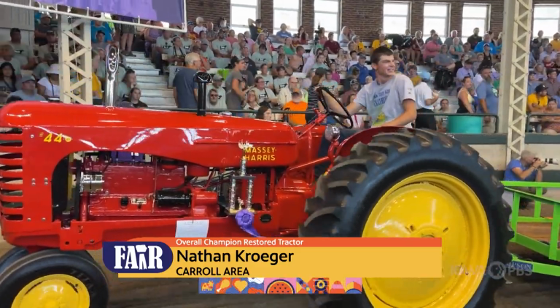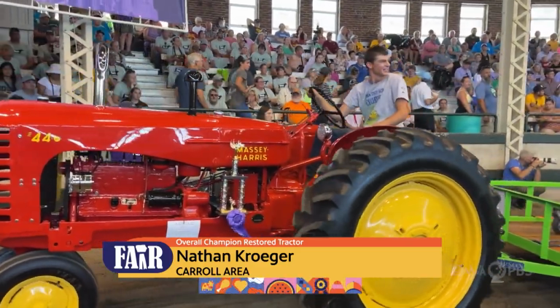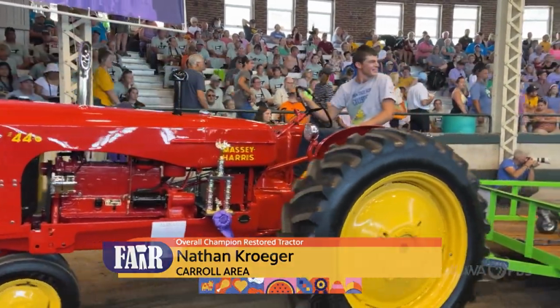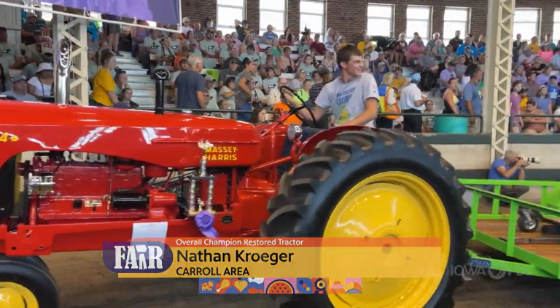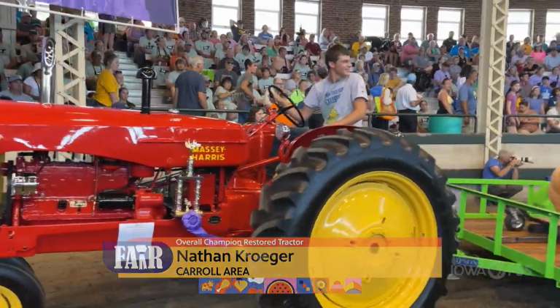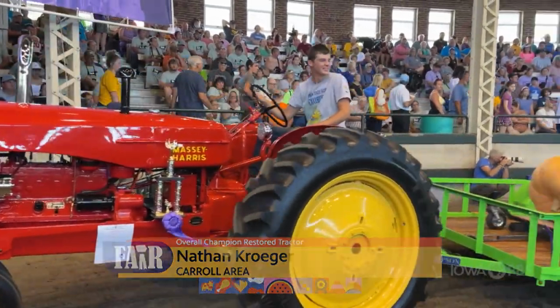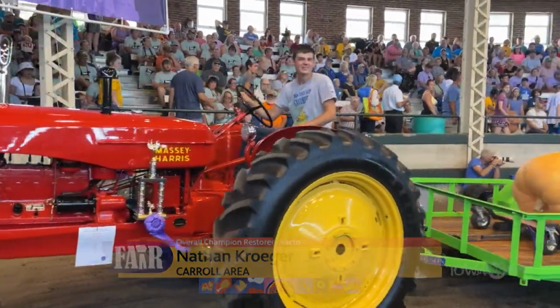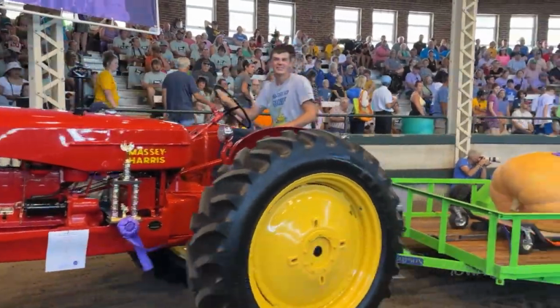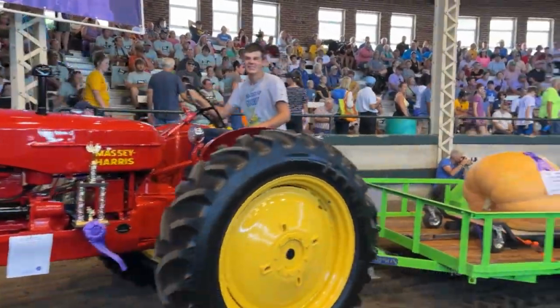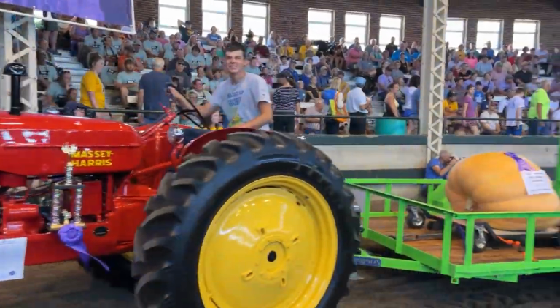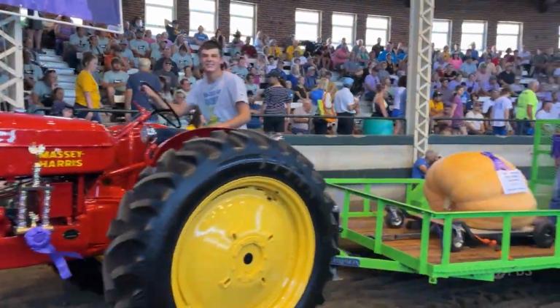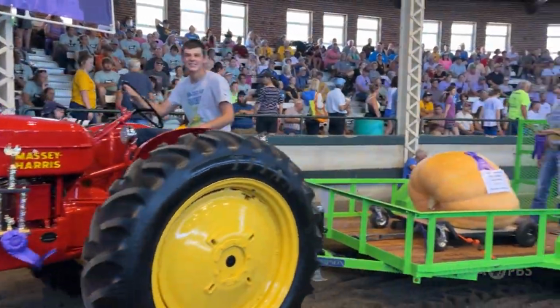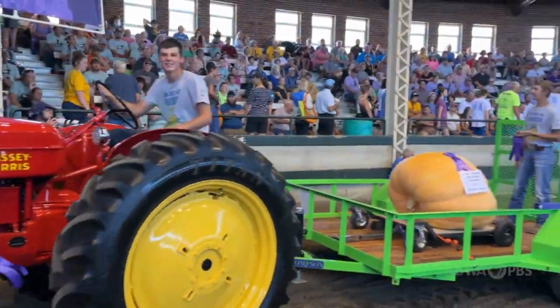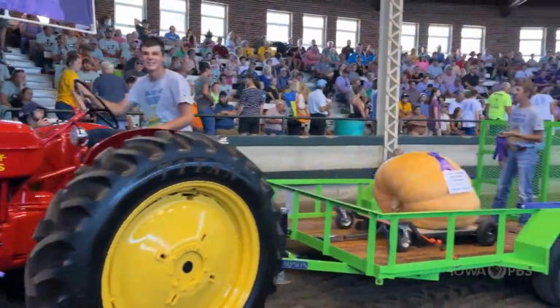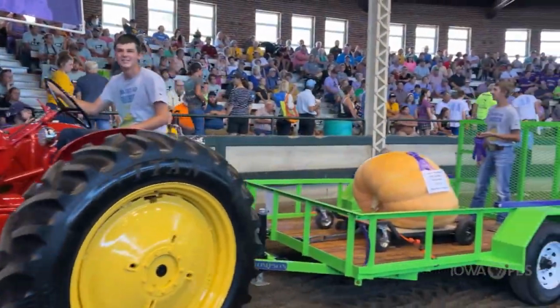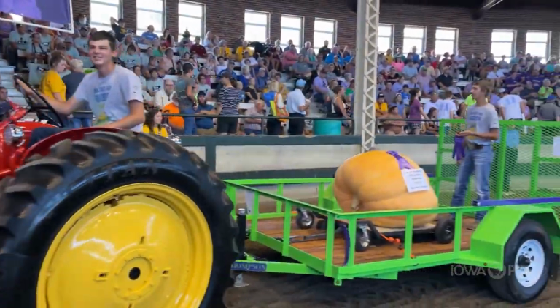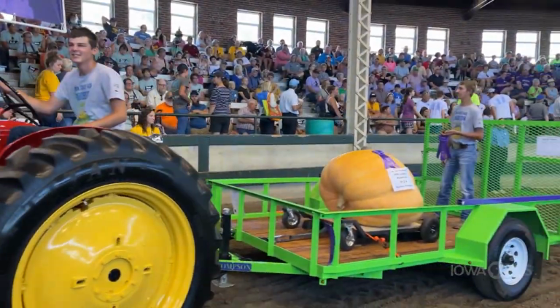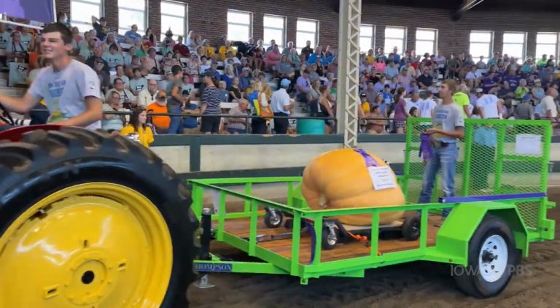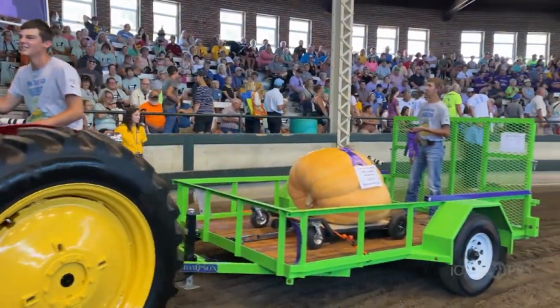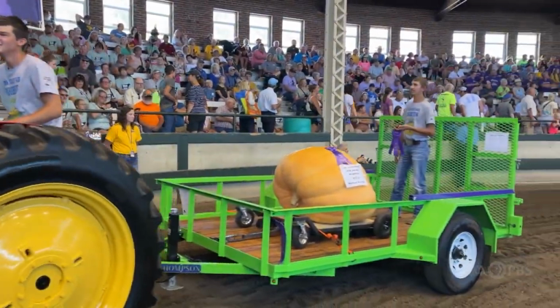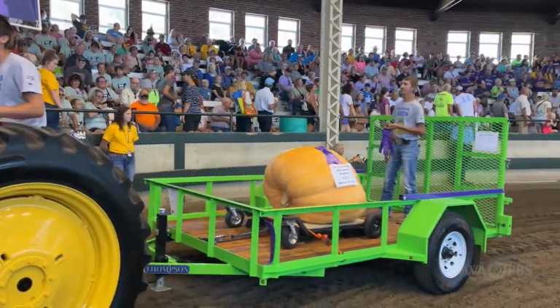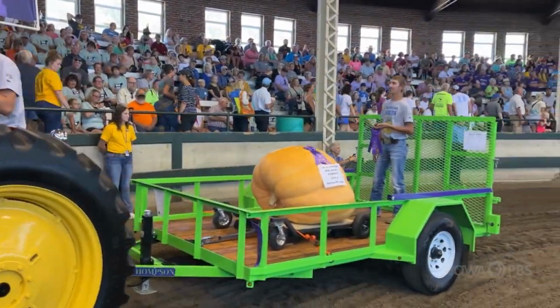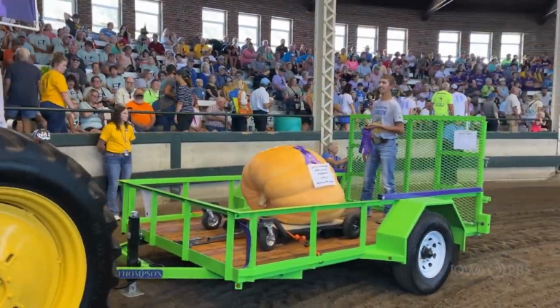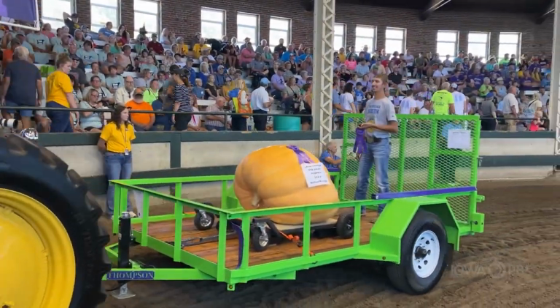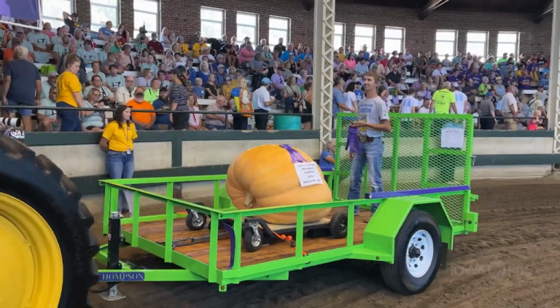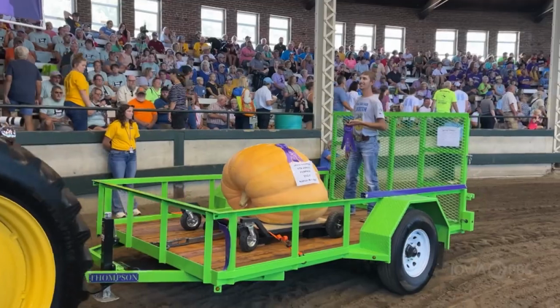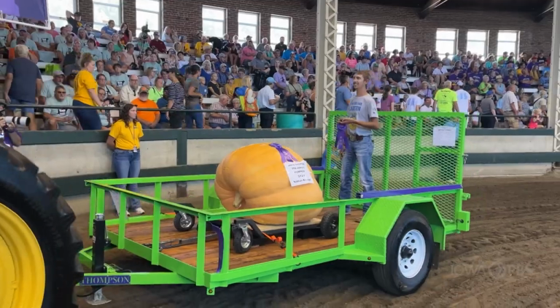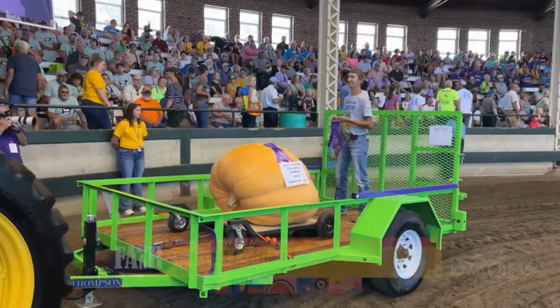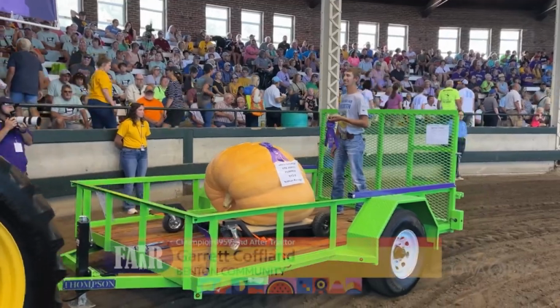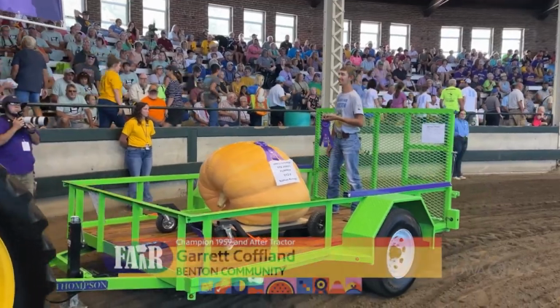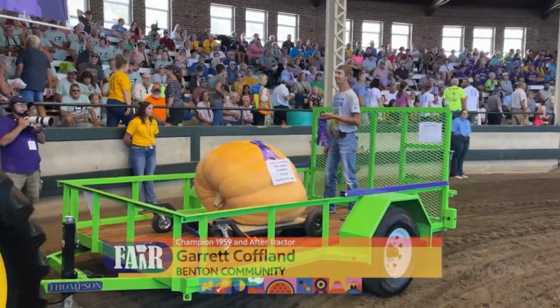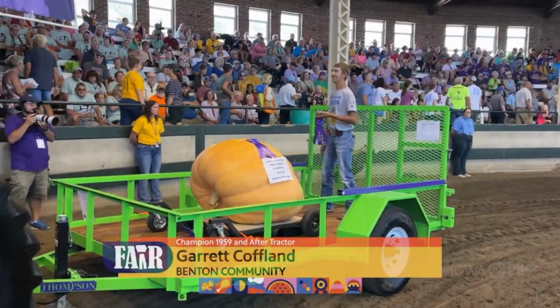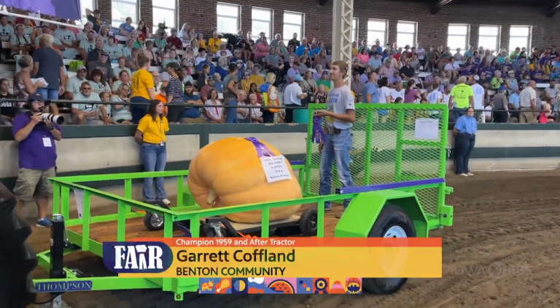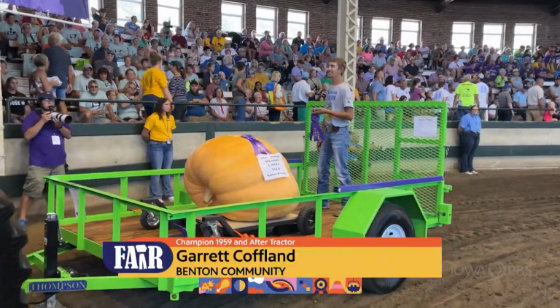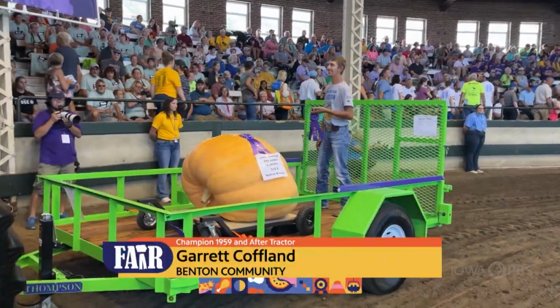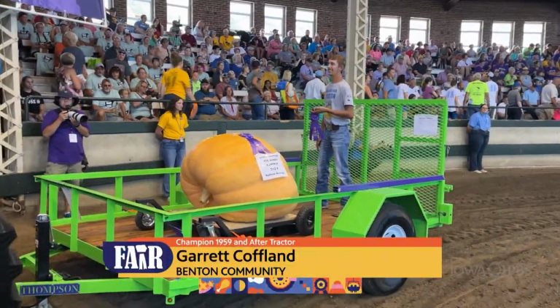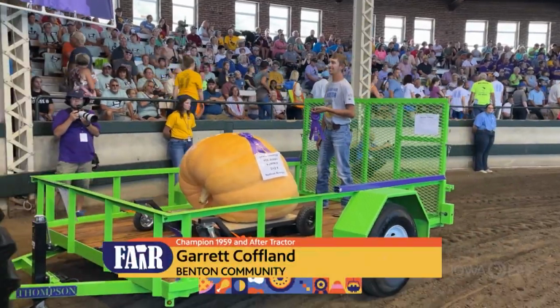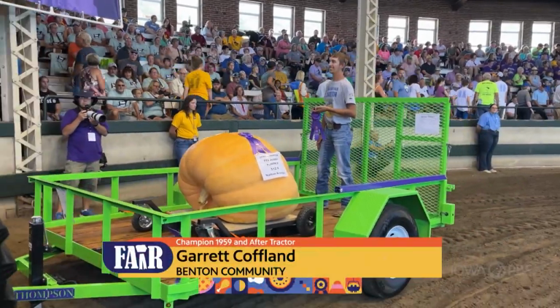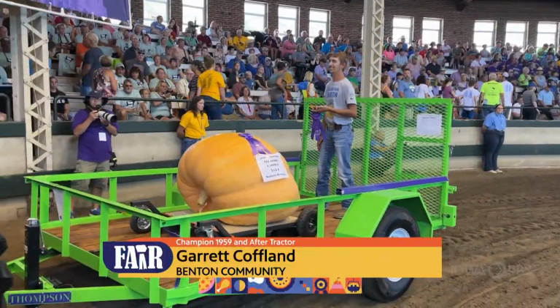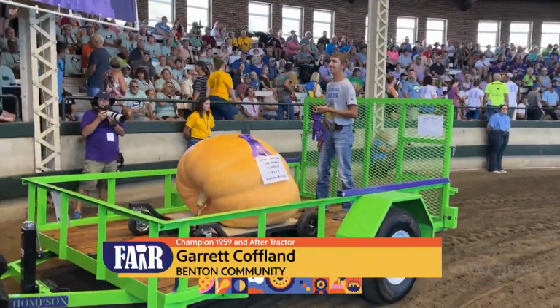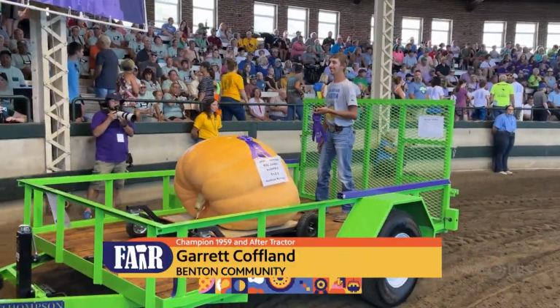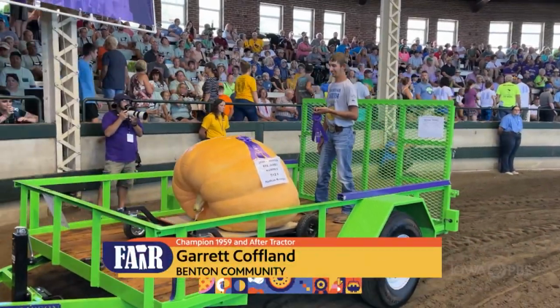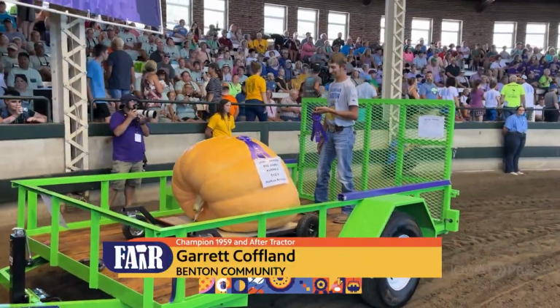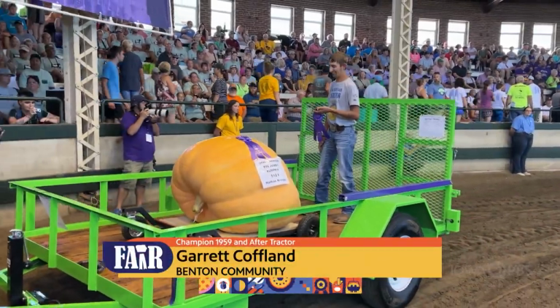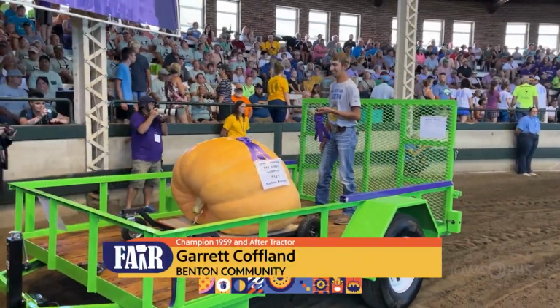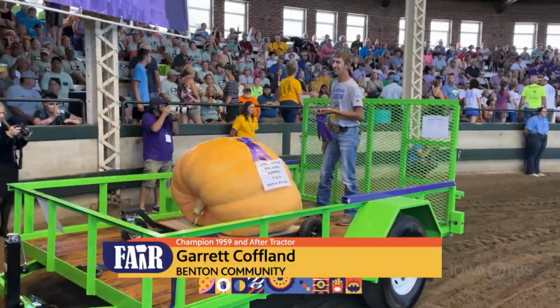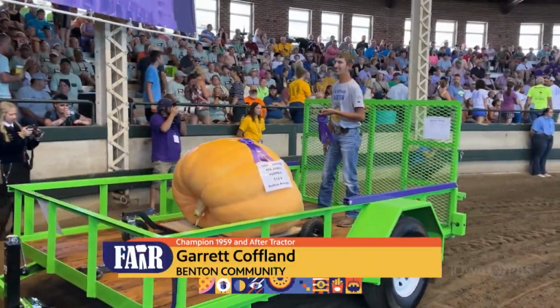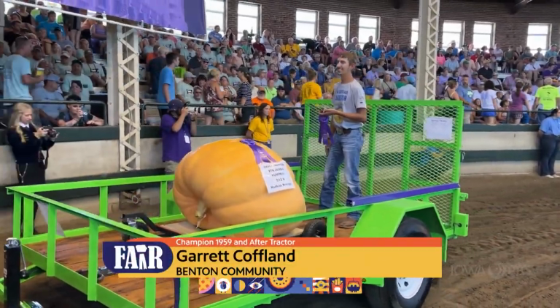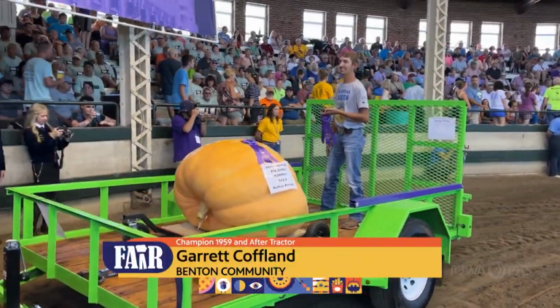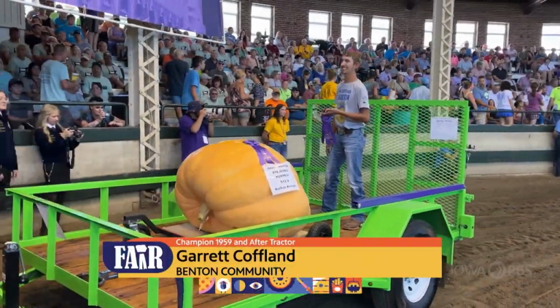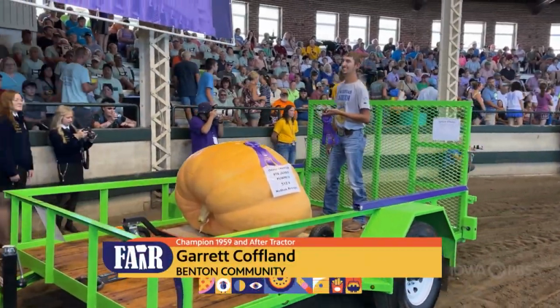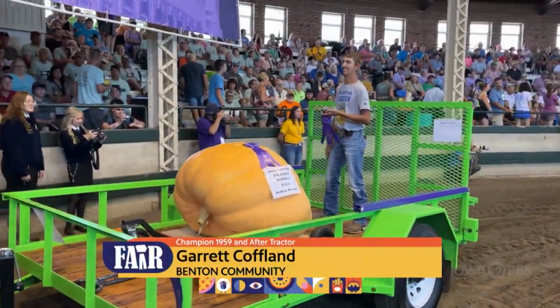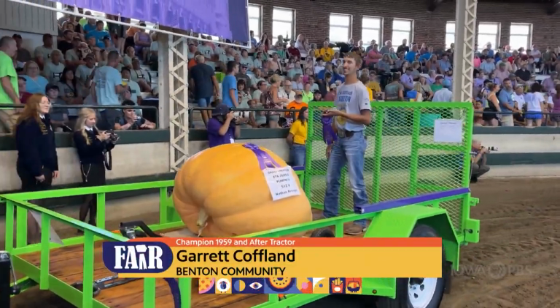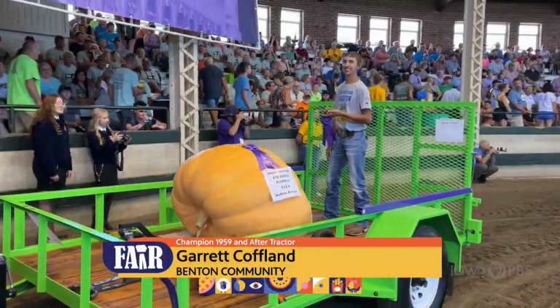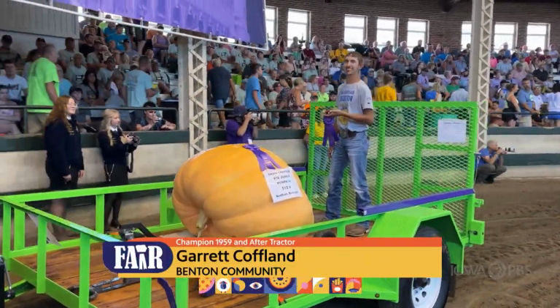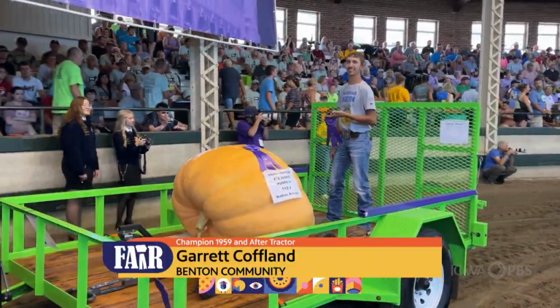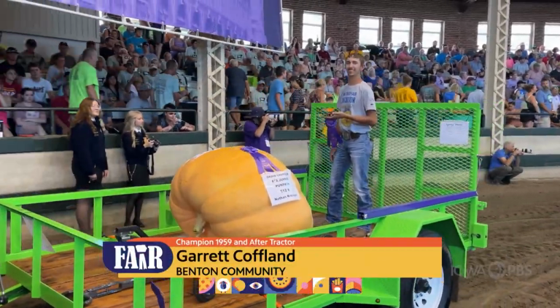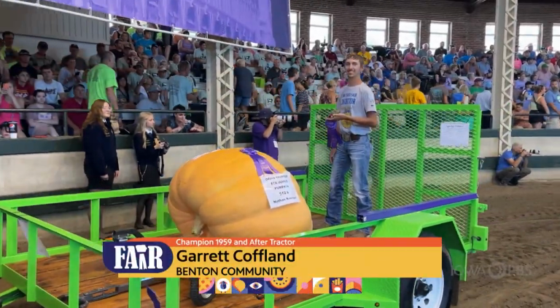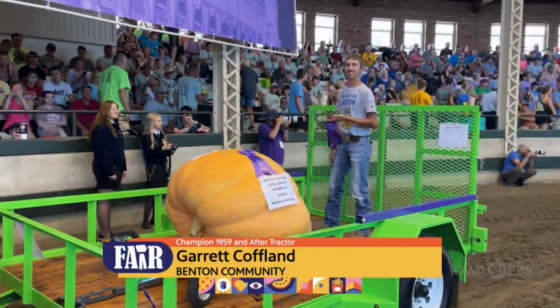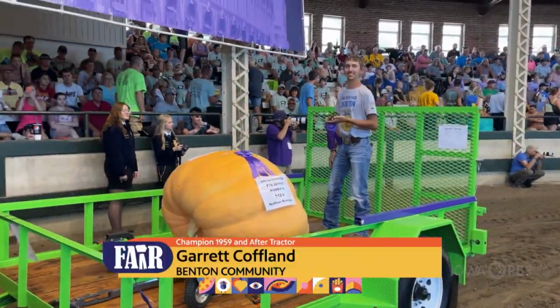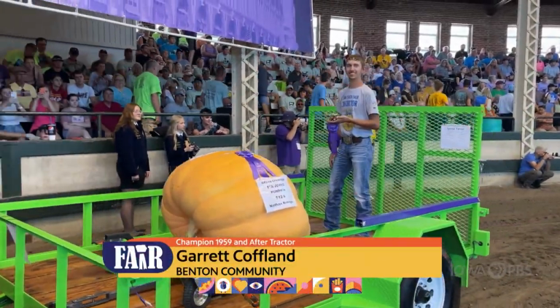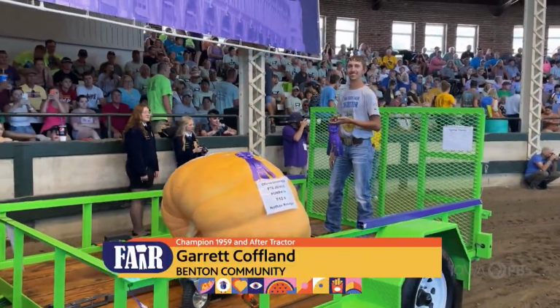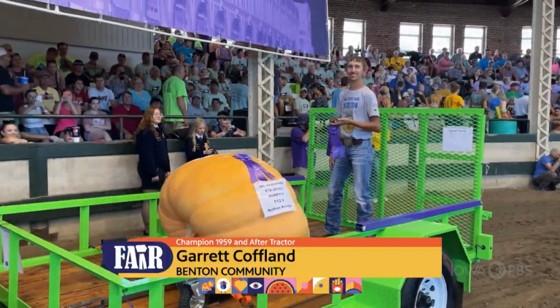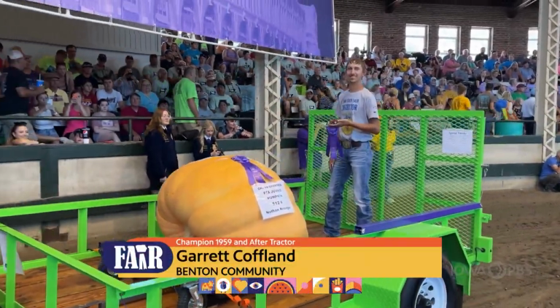In the Ag Mechanics and Technology Show, there were 112 exhibits shown by 102 members from 34 chapters.